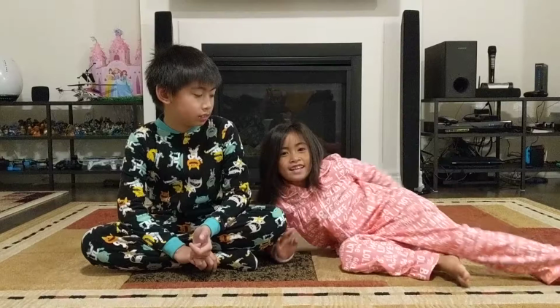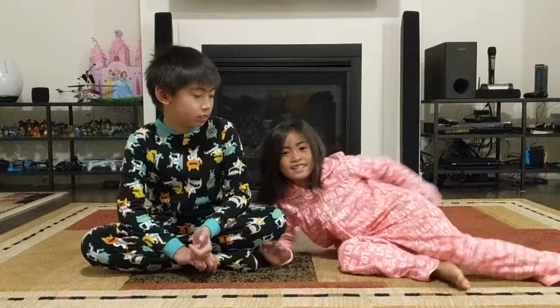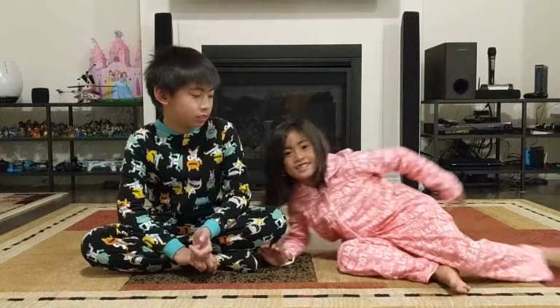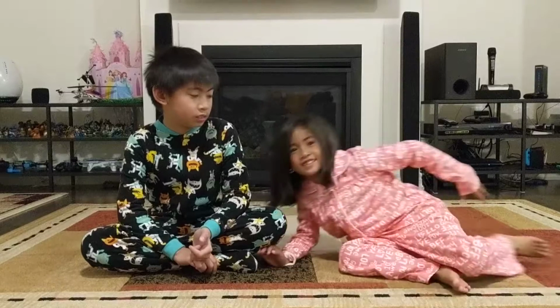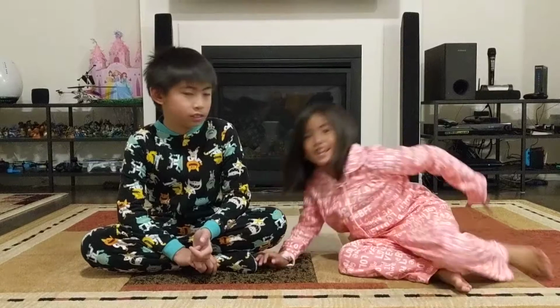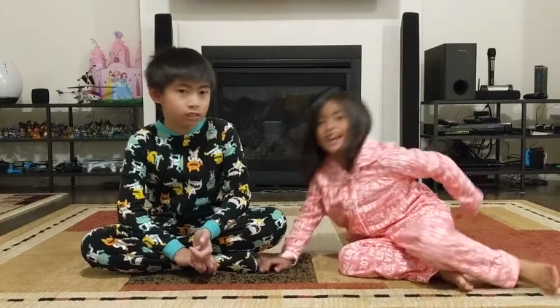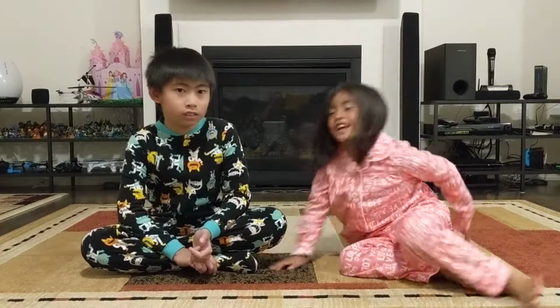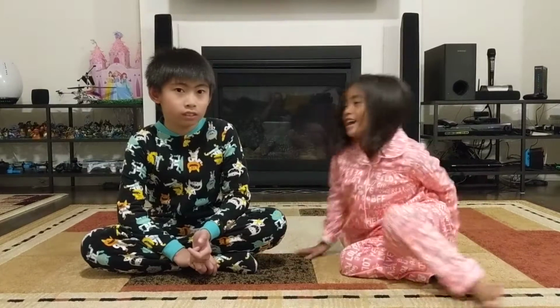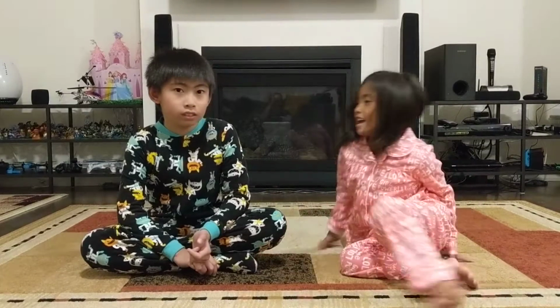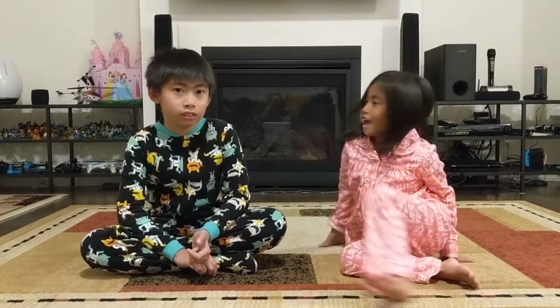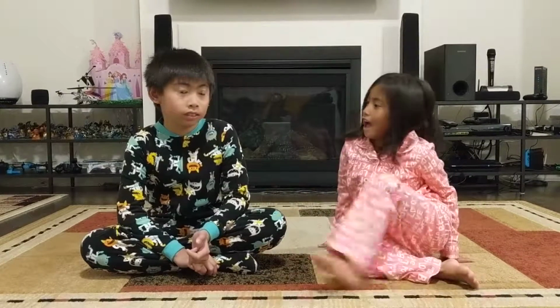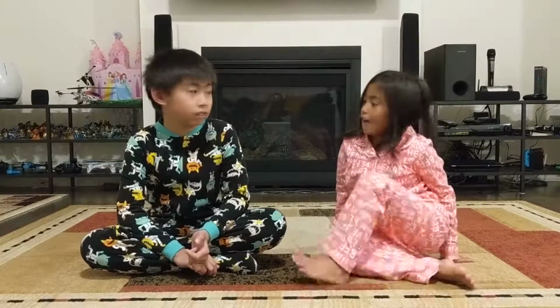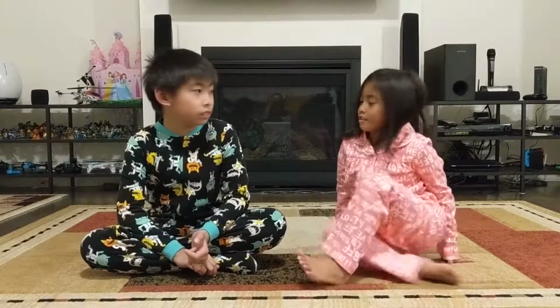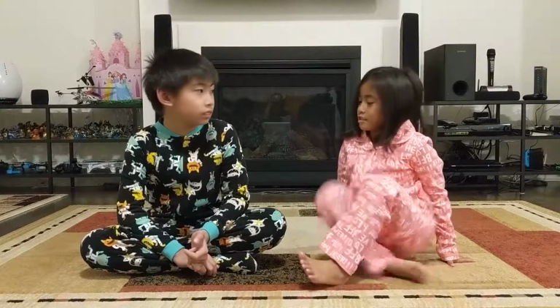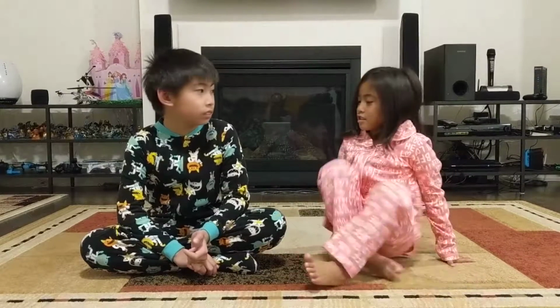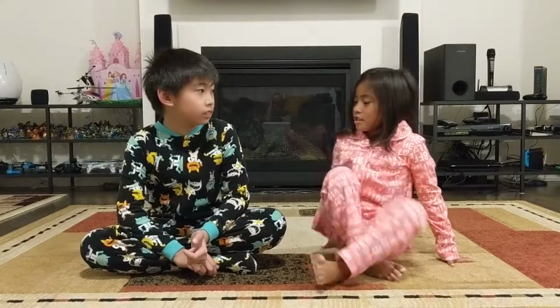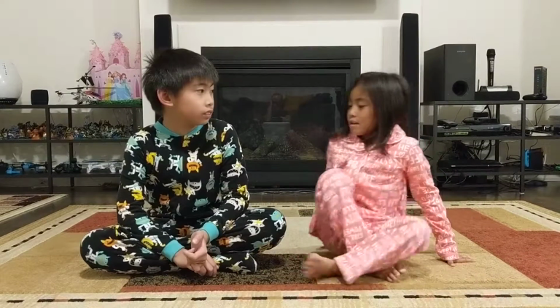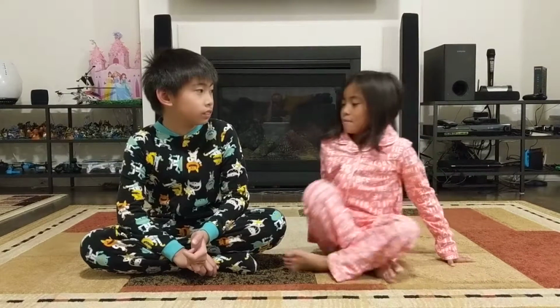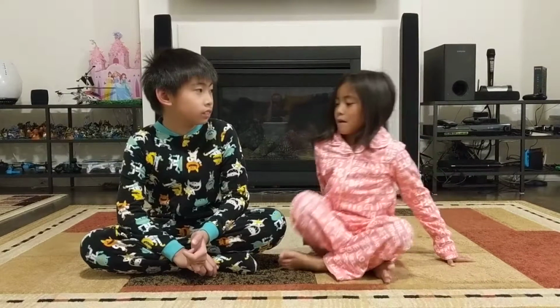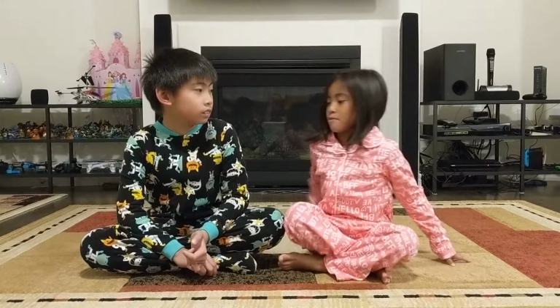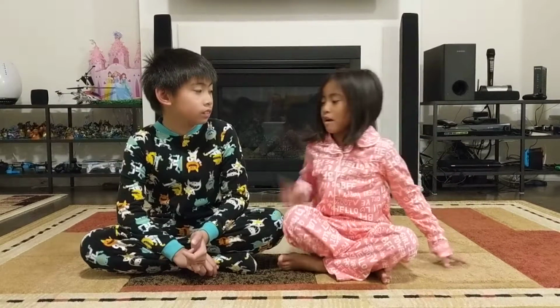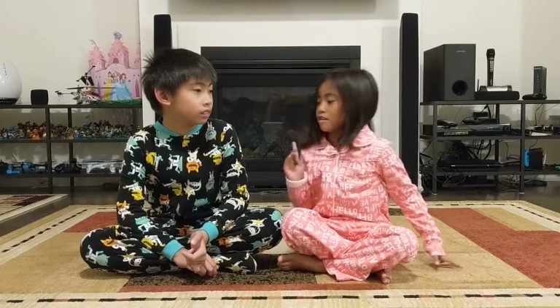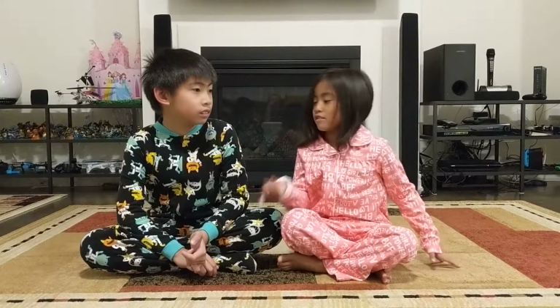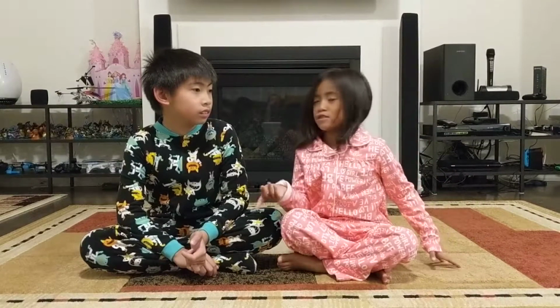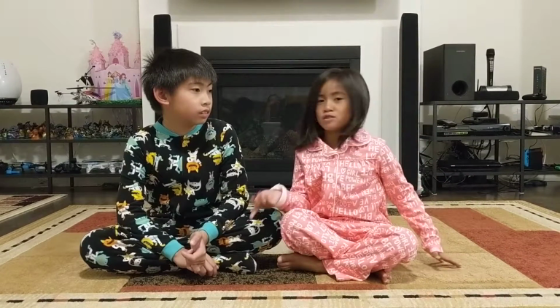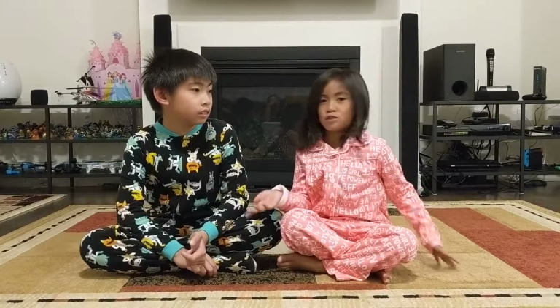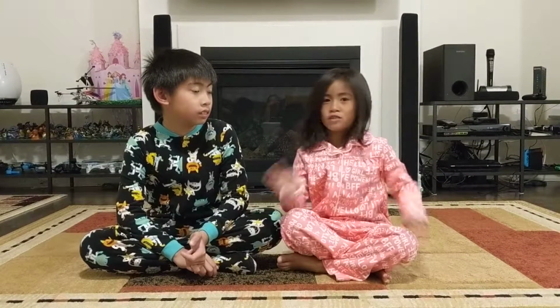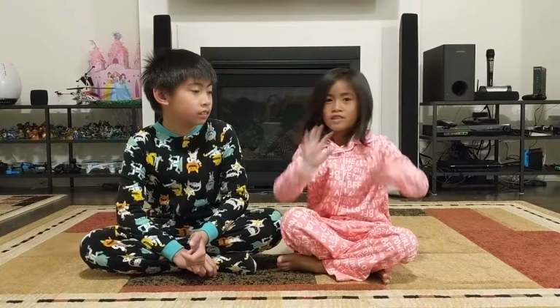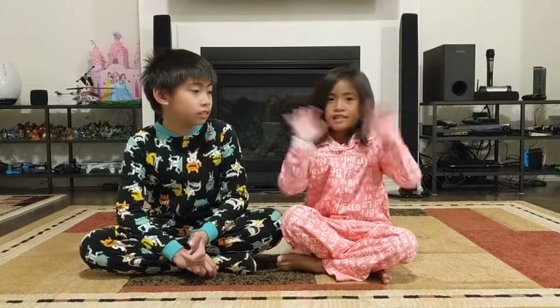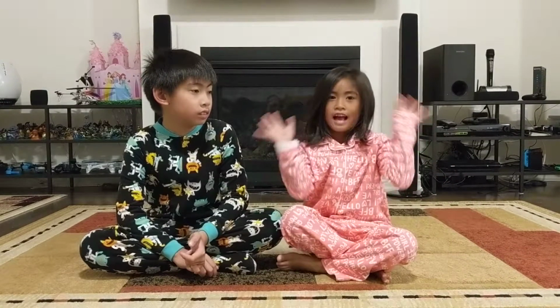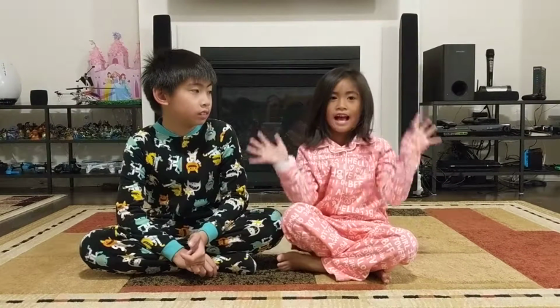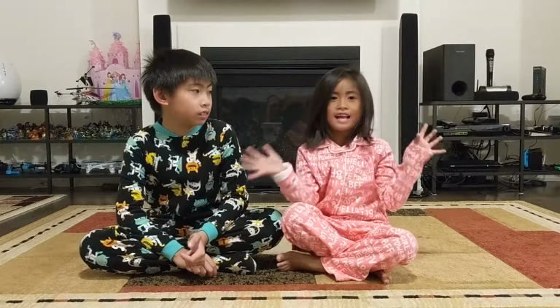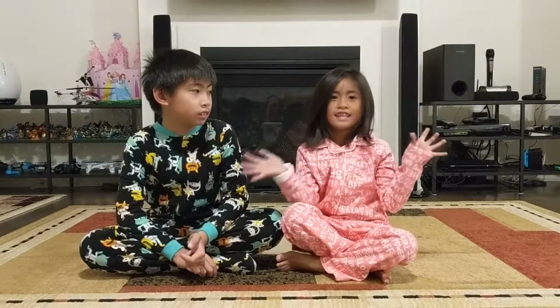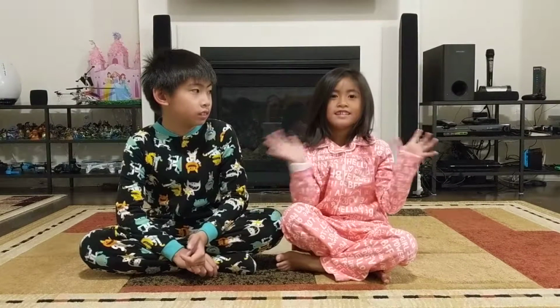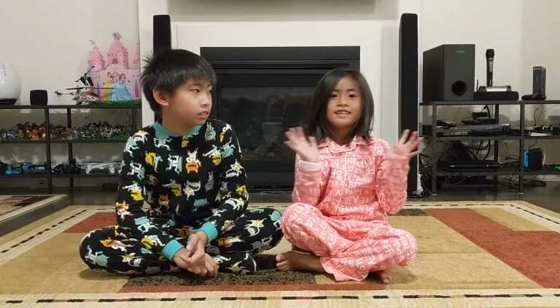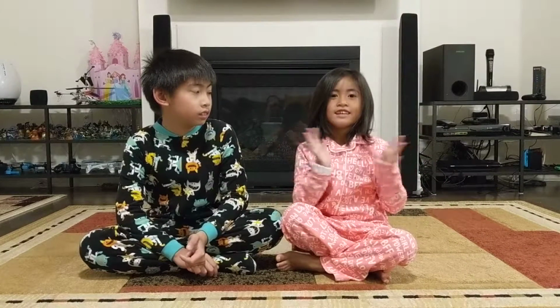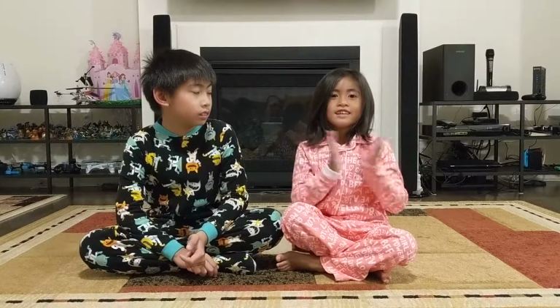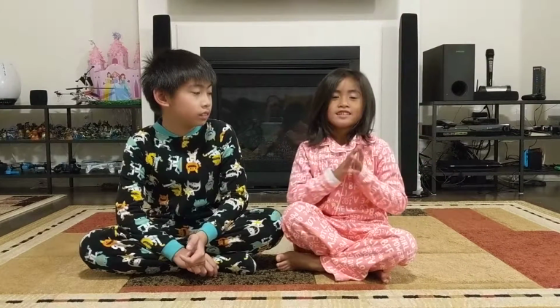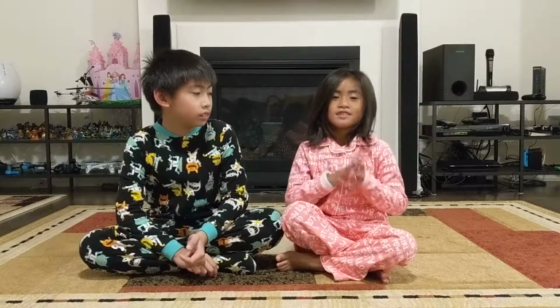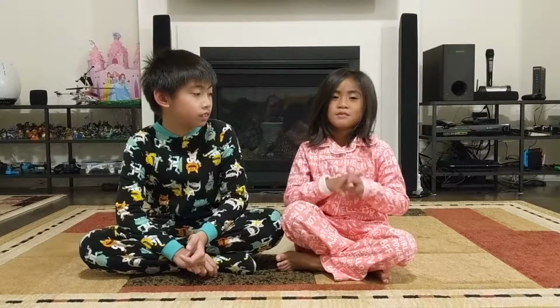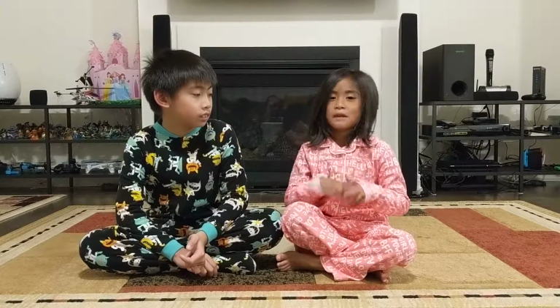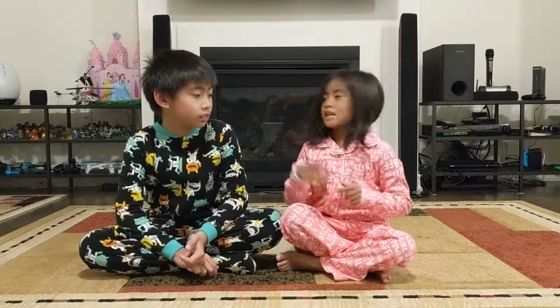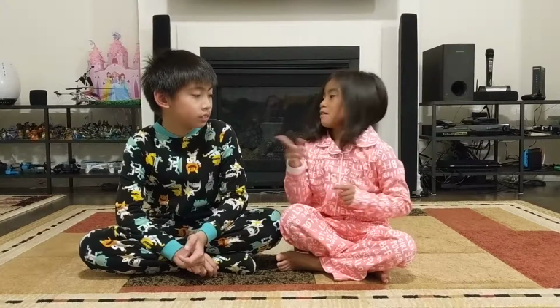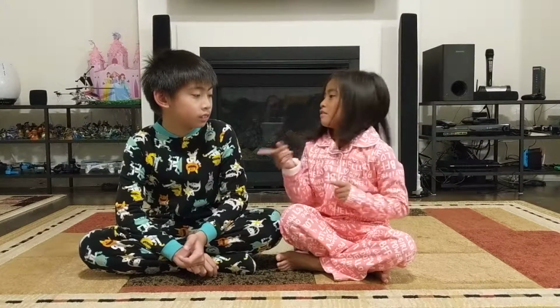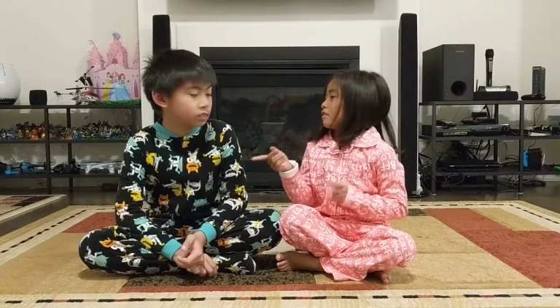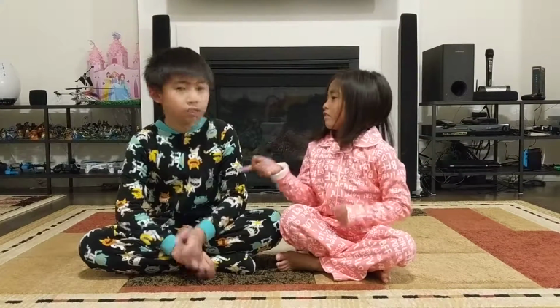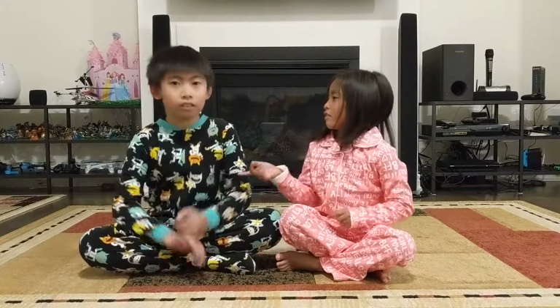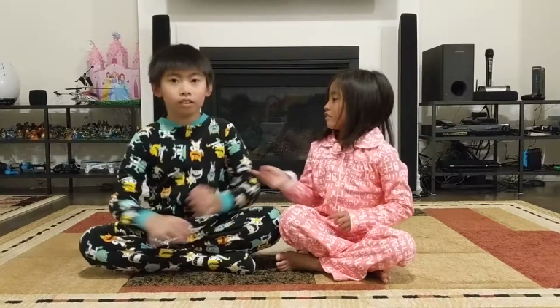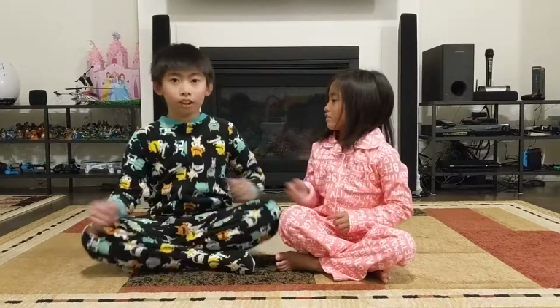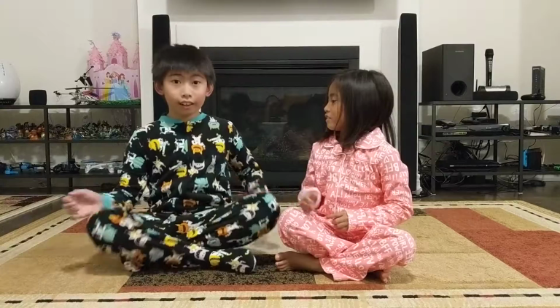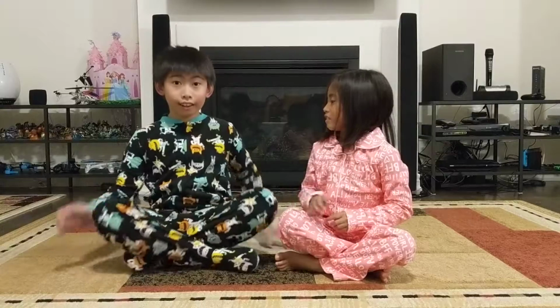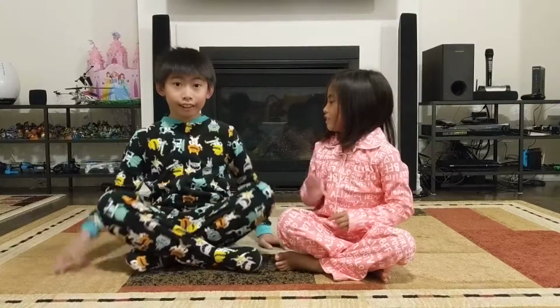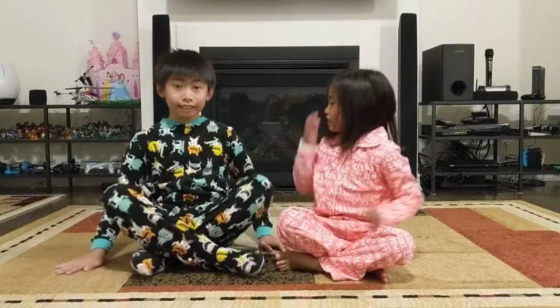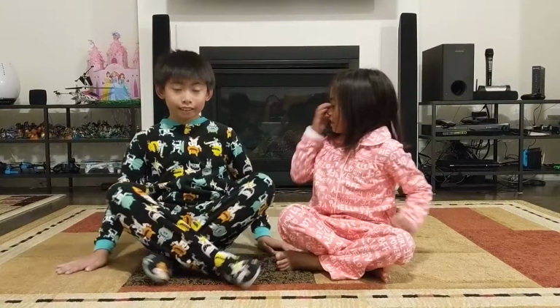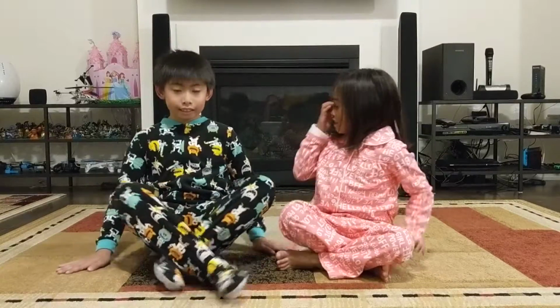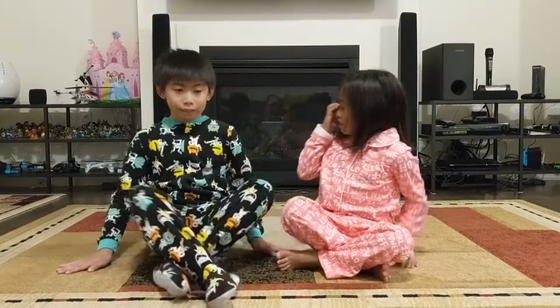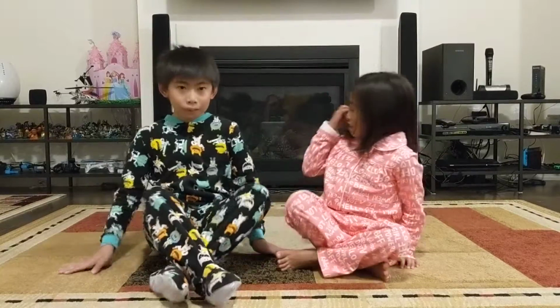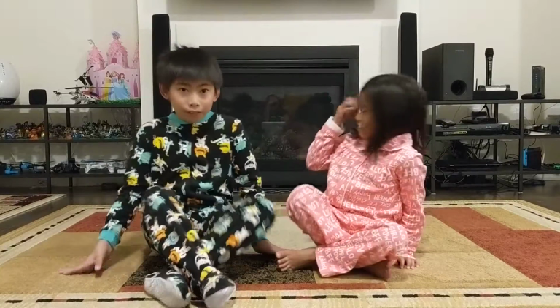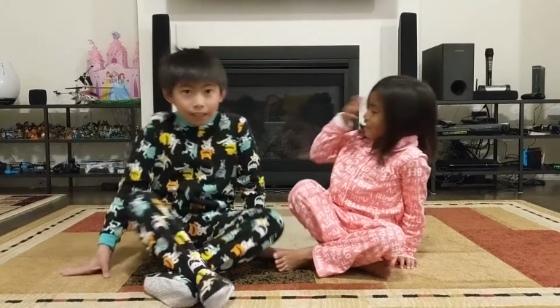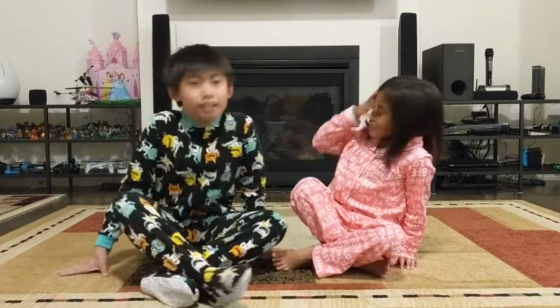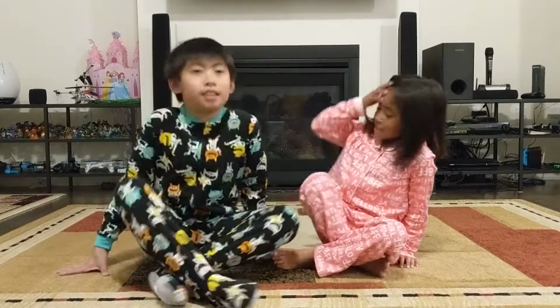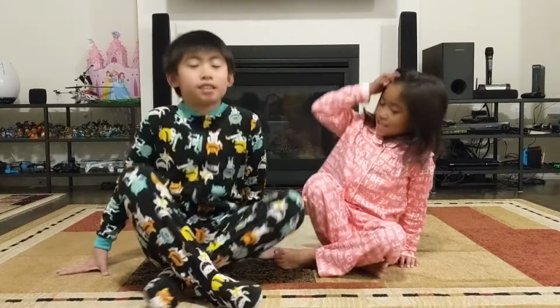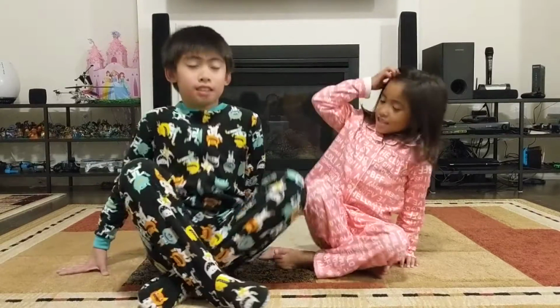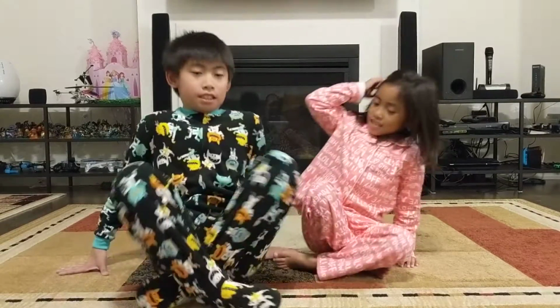Hi guys, today my brother will show you guys how to make a look. Okay, so it's pretty easy.